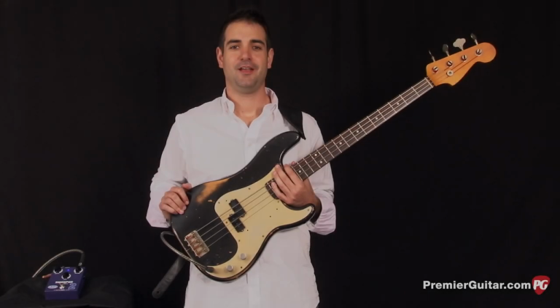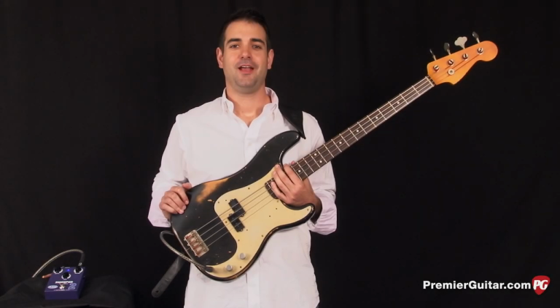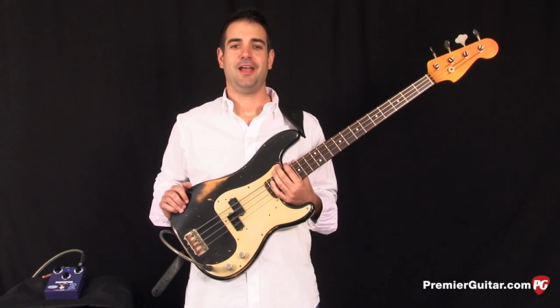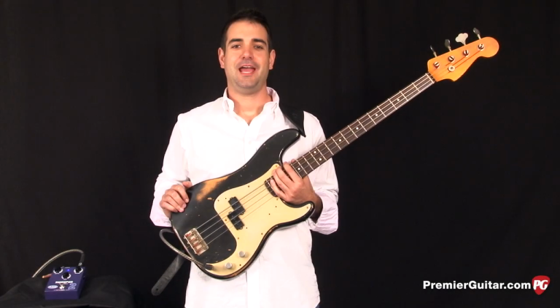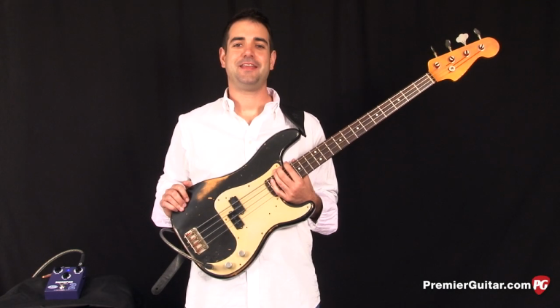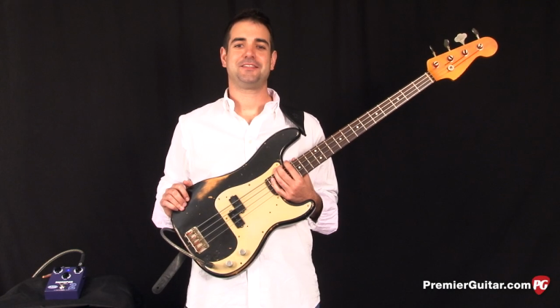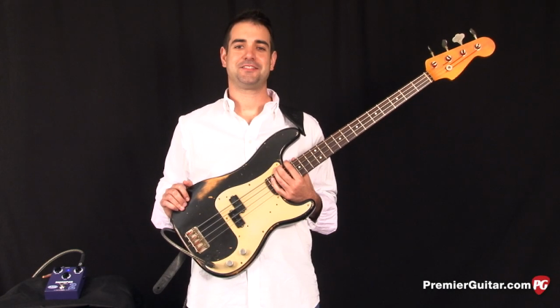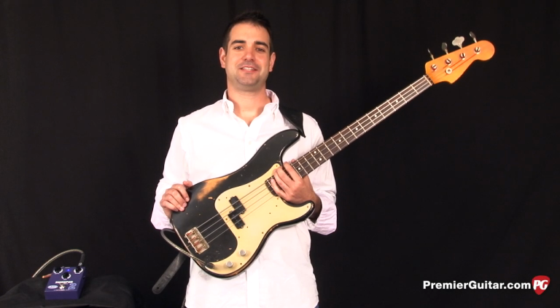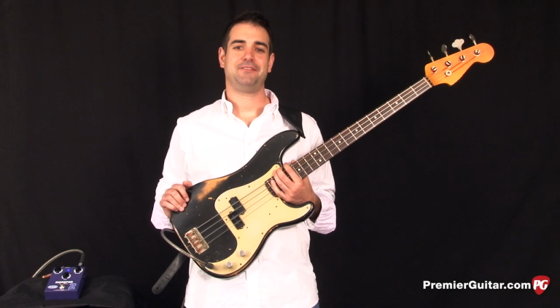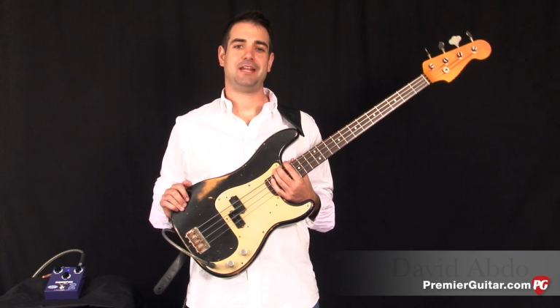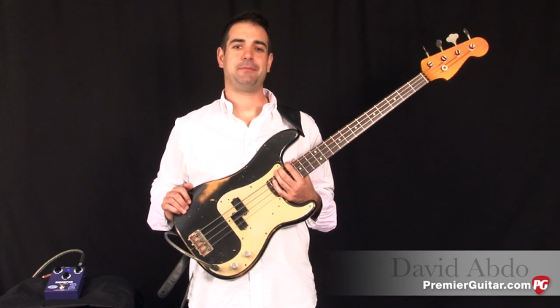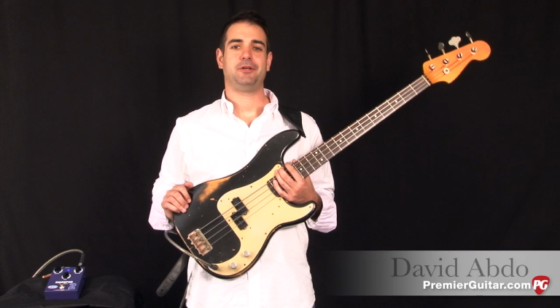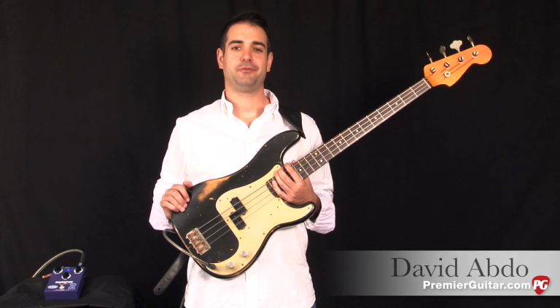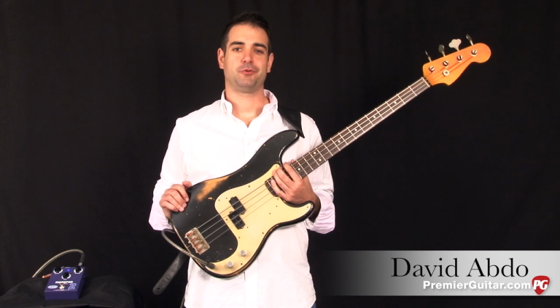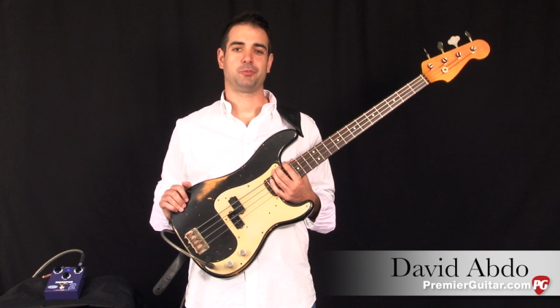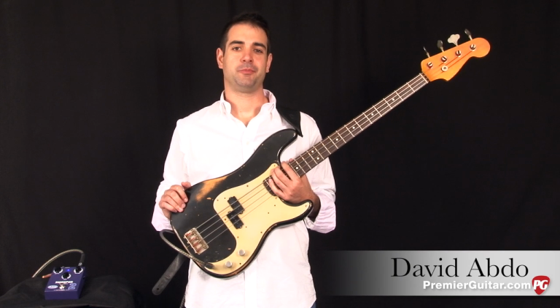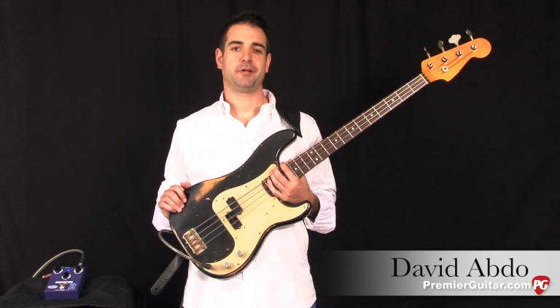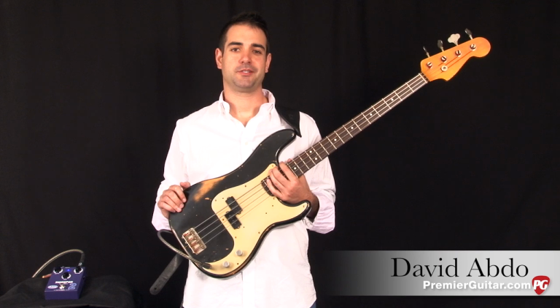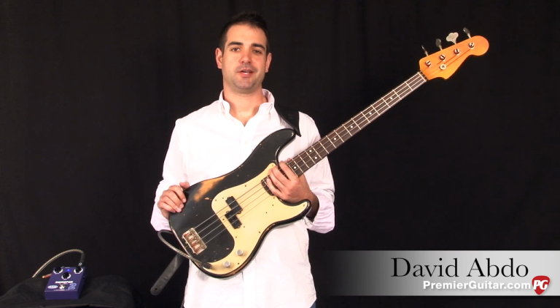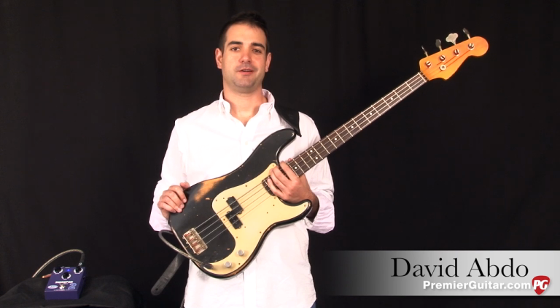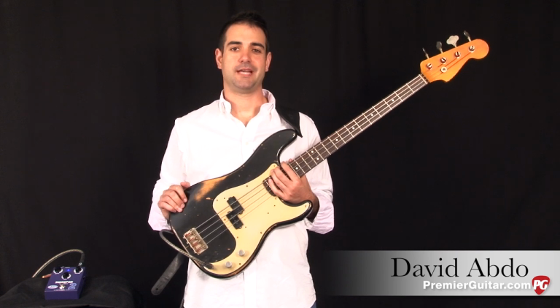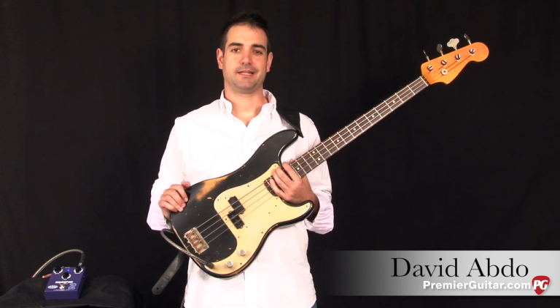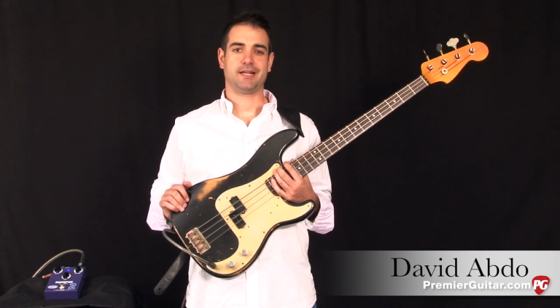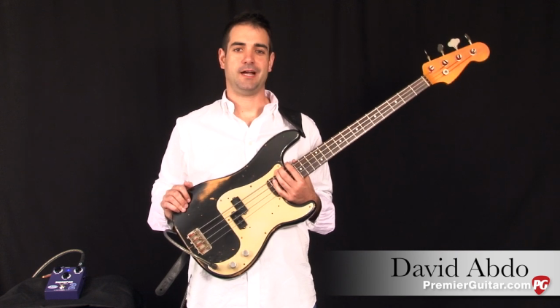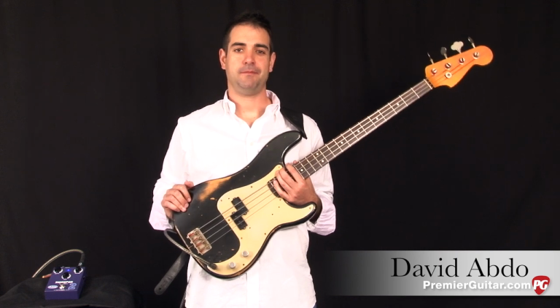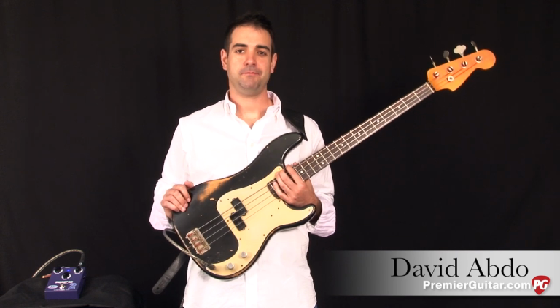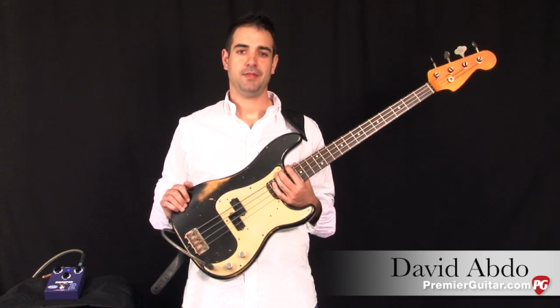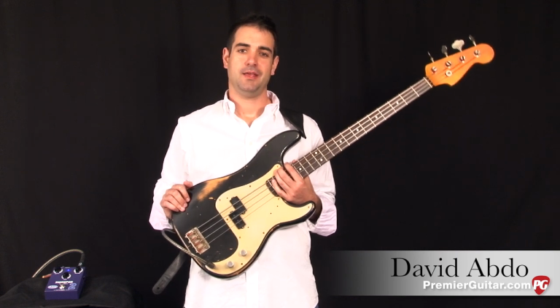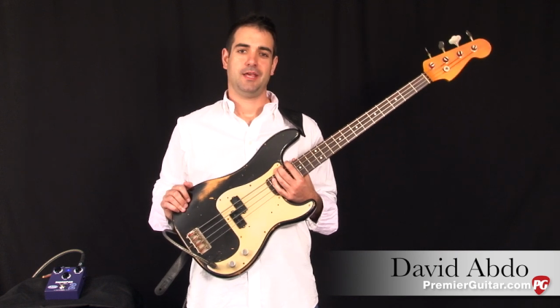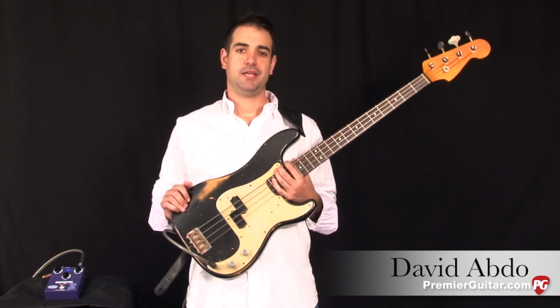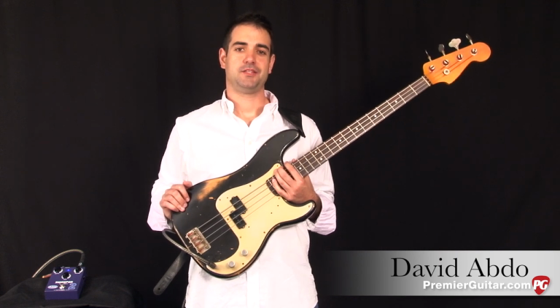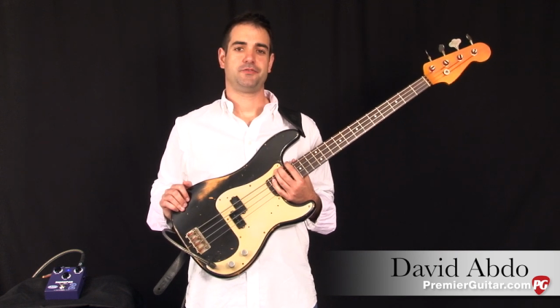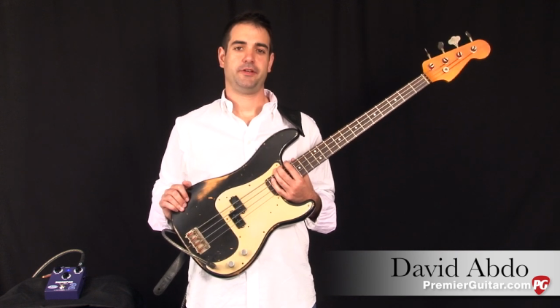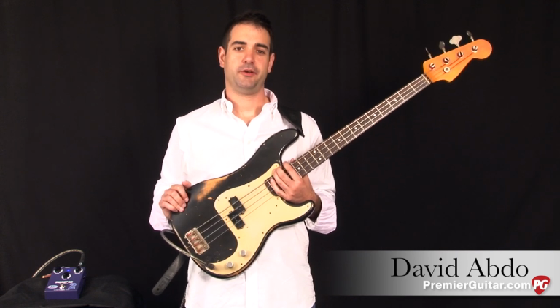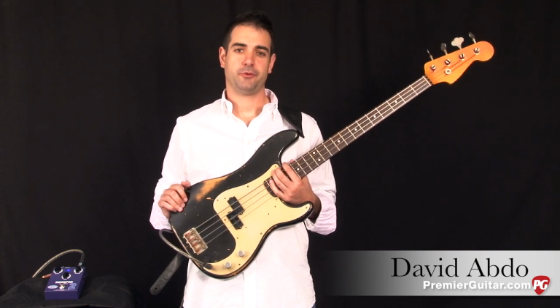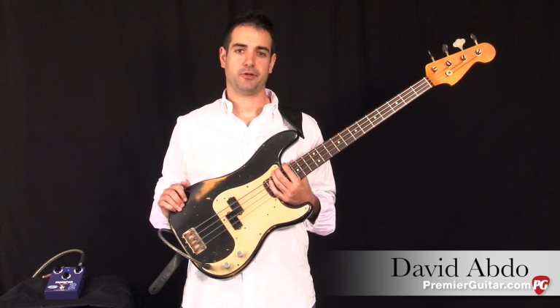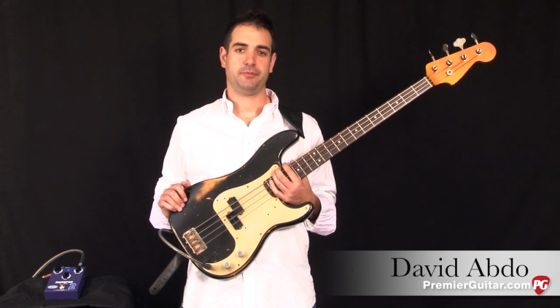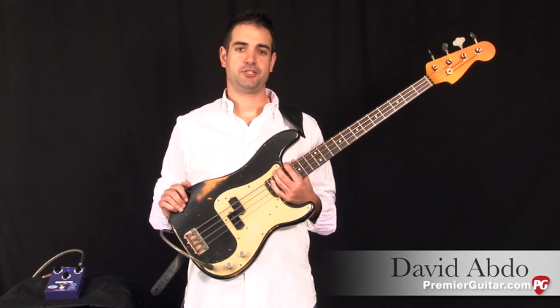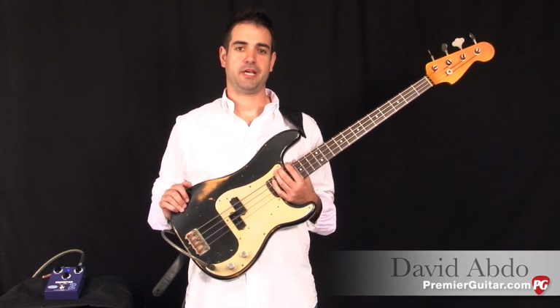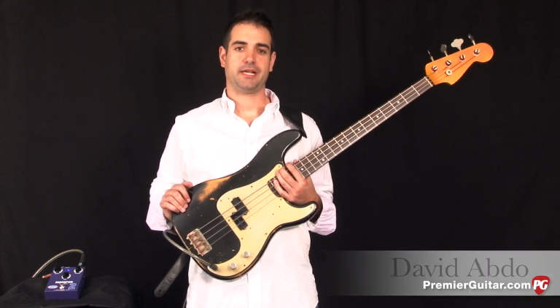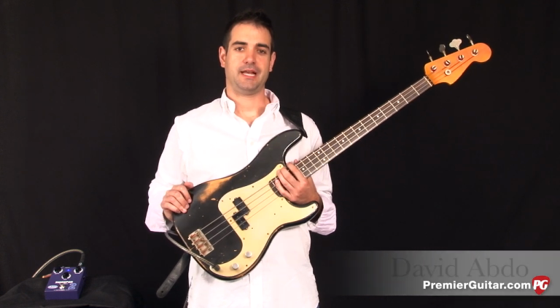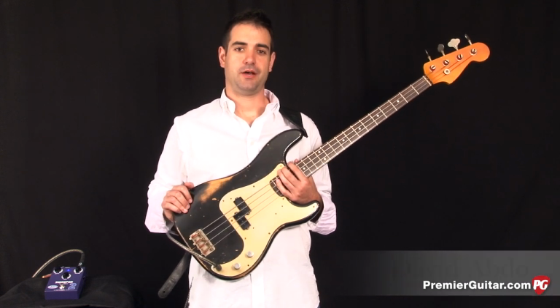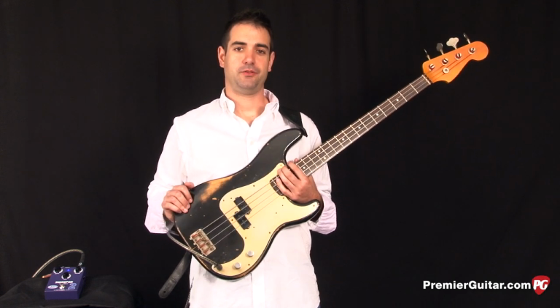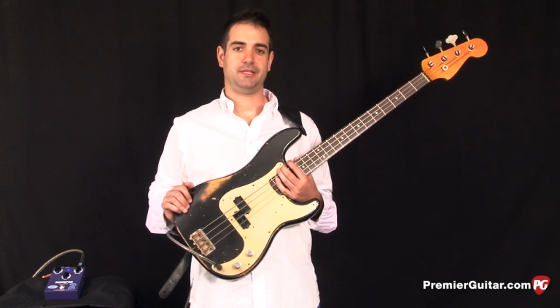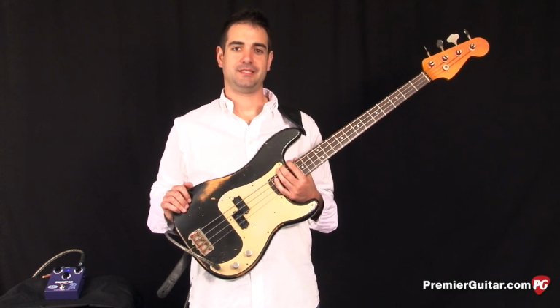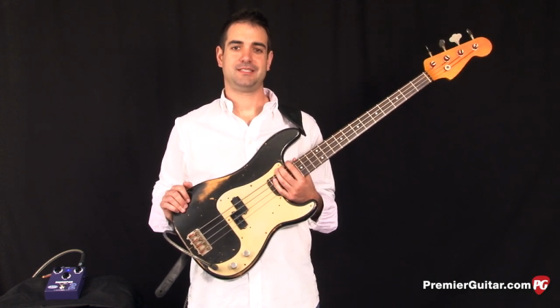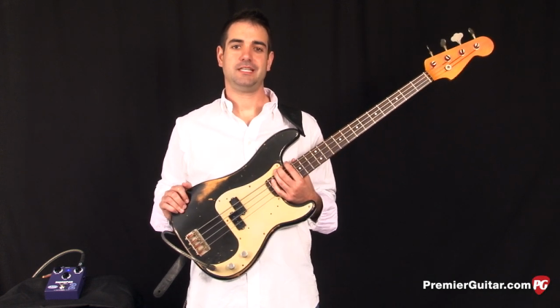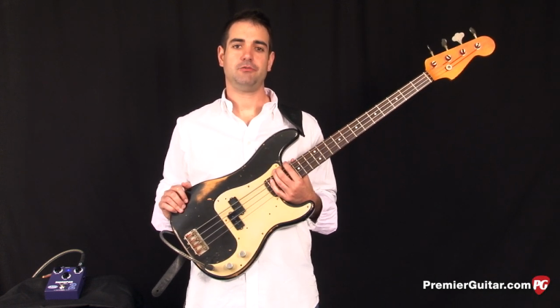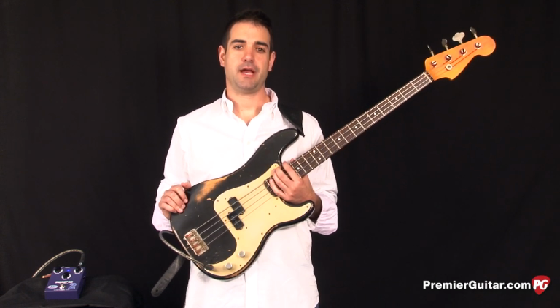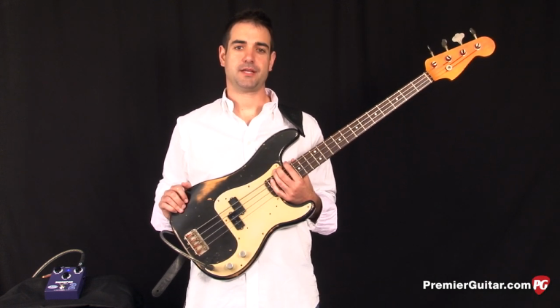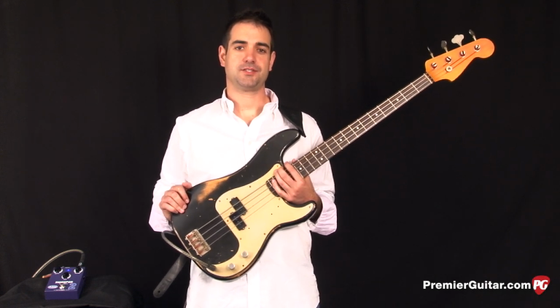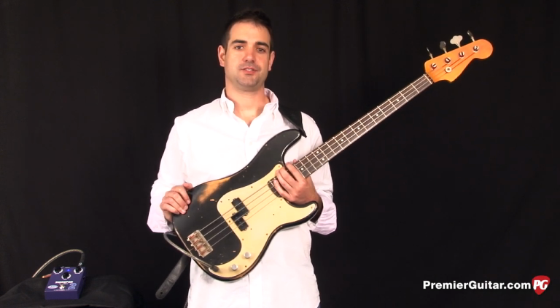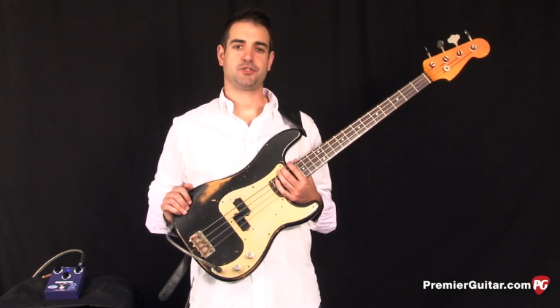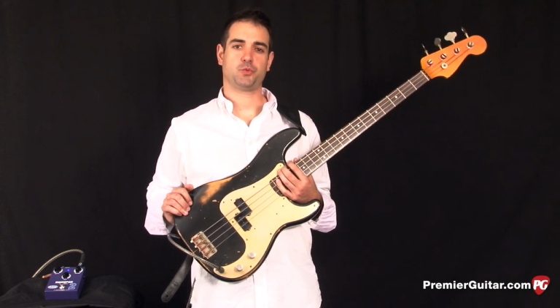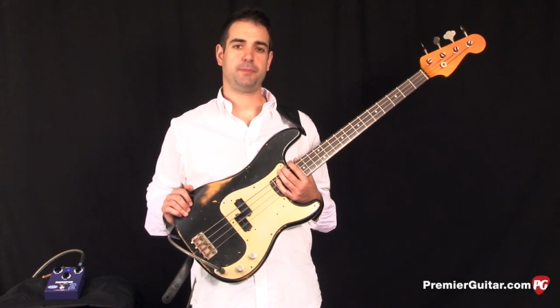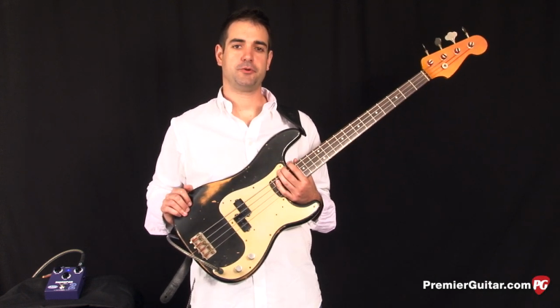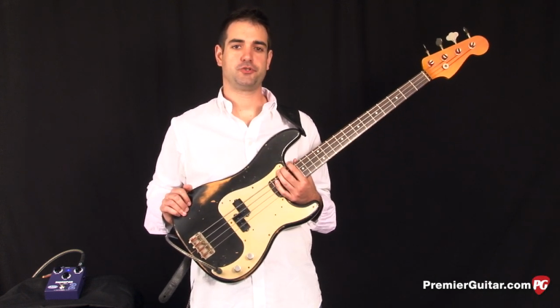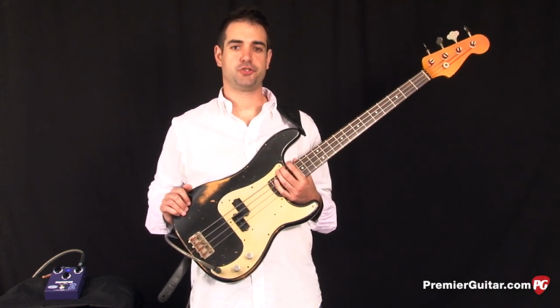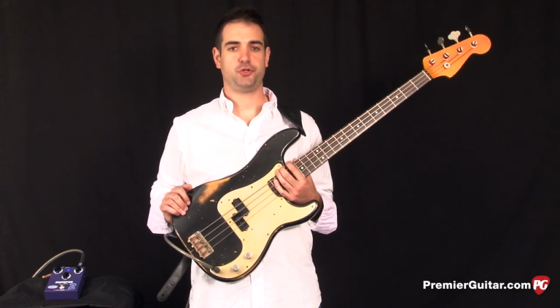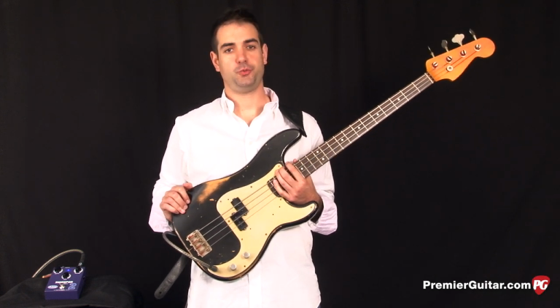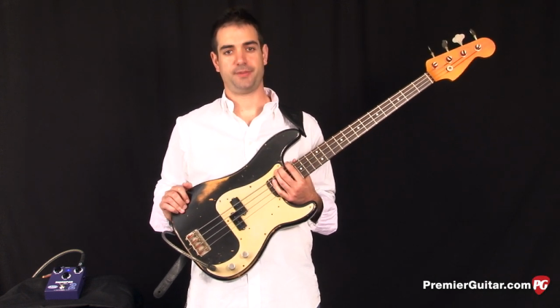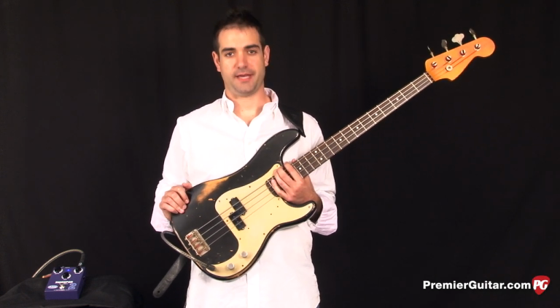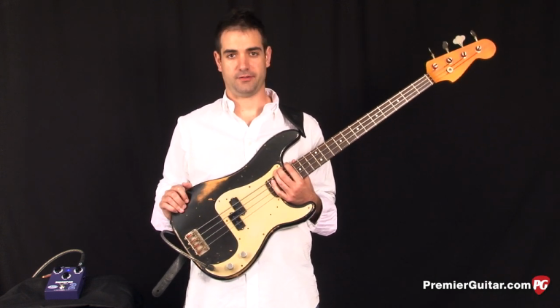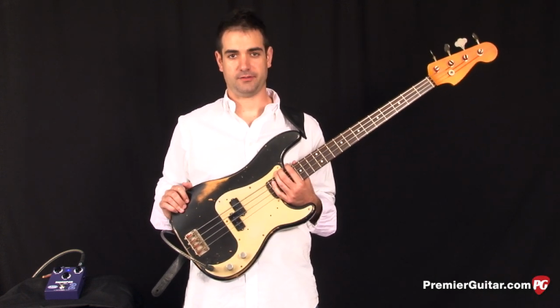Hey, this is David Abdo for PremiereGuitar.com. In this video, we're going to be checking out the T-Rex Sweeper 2 pedal.